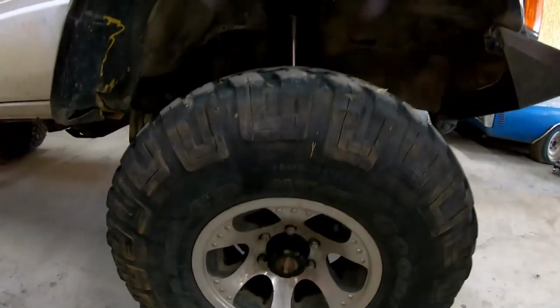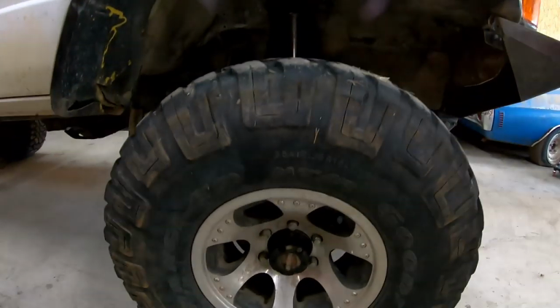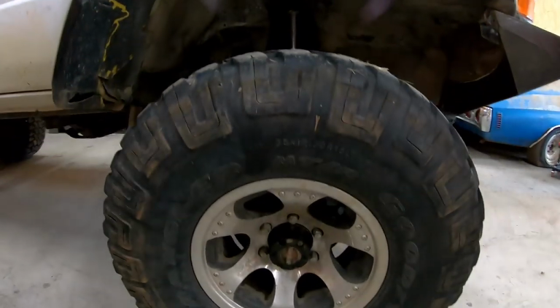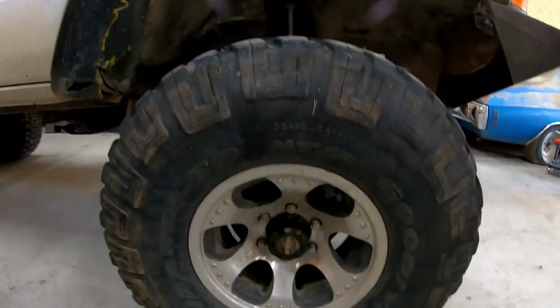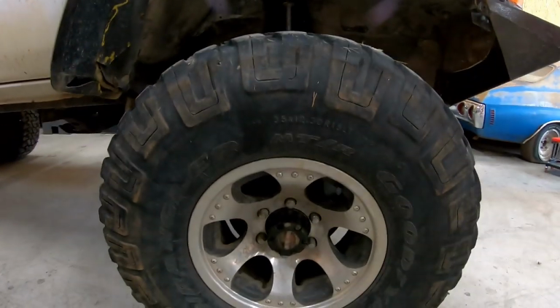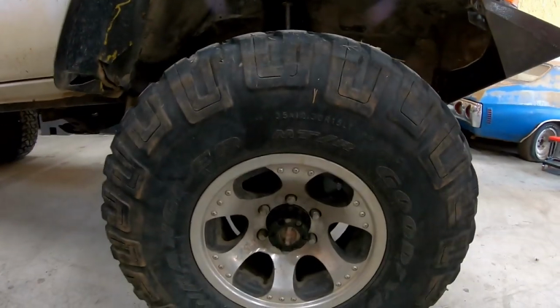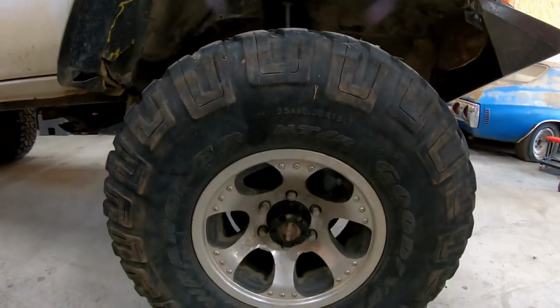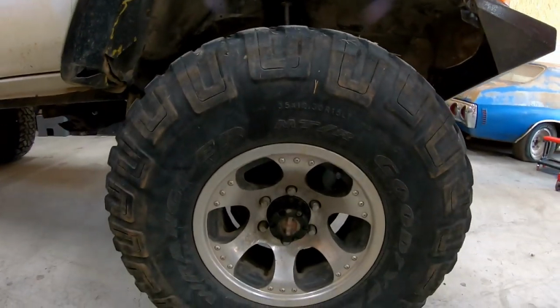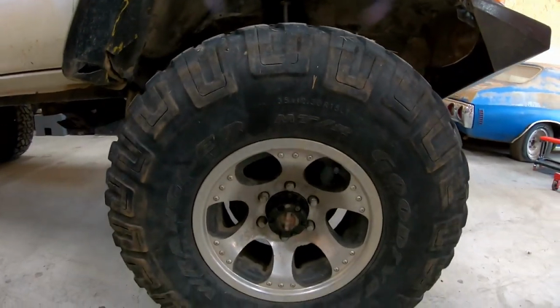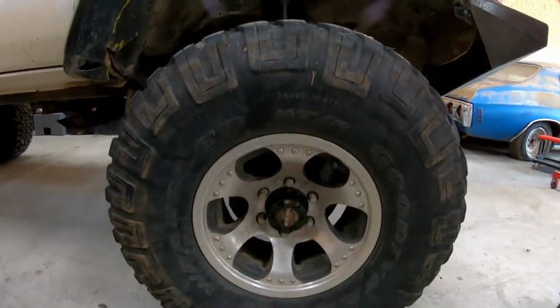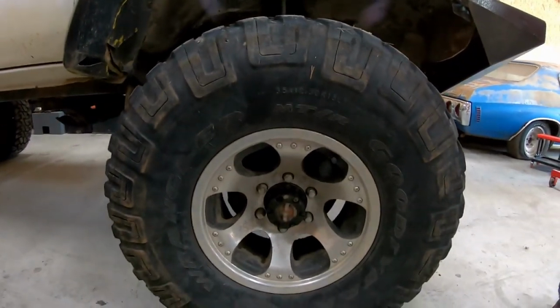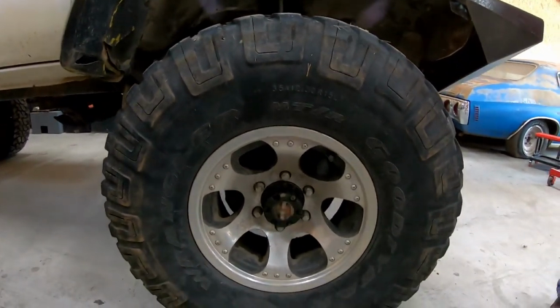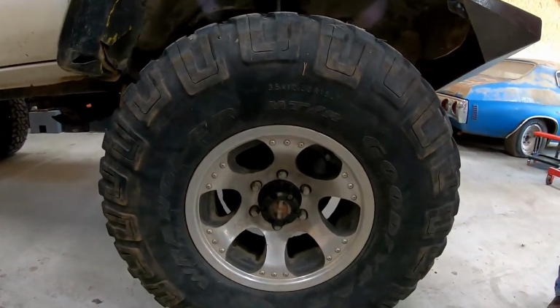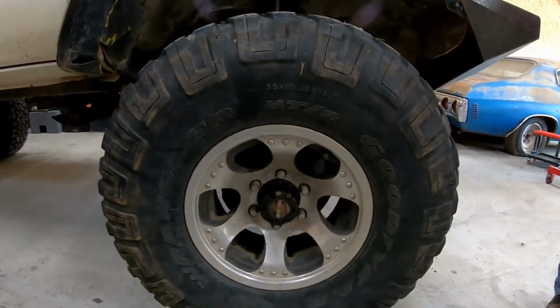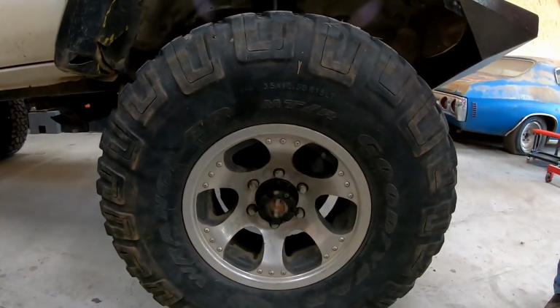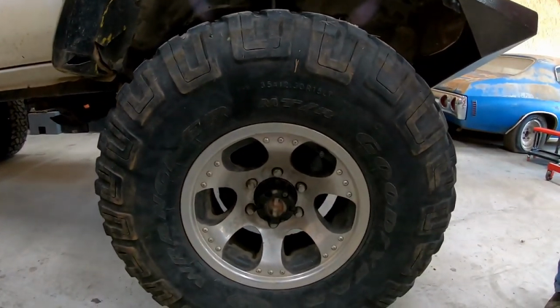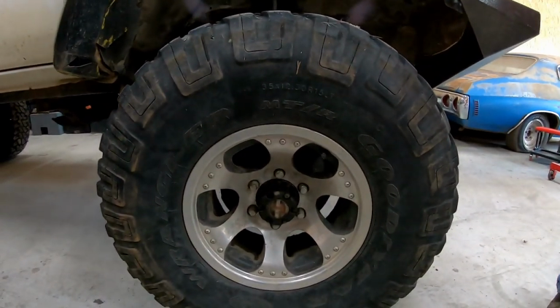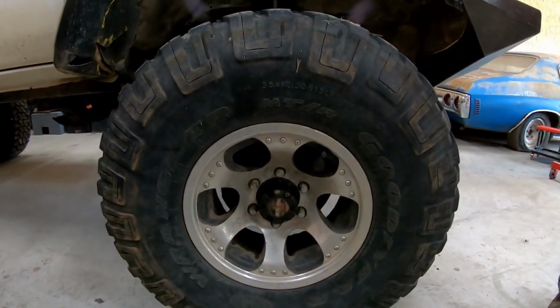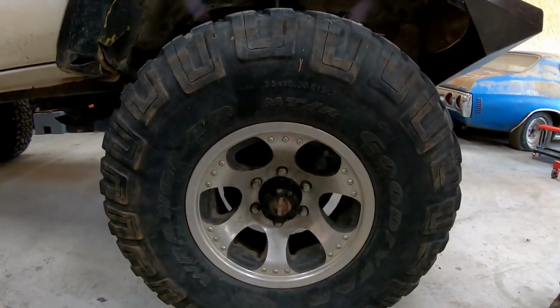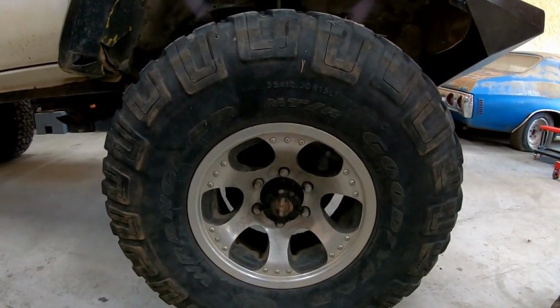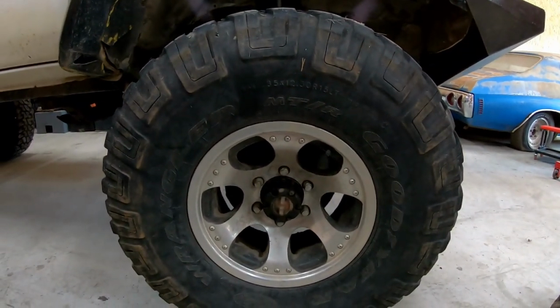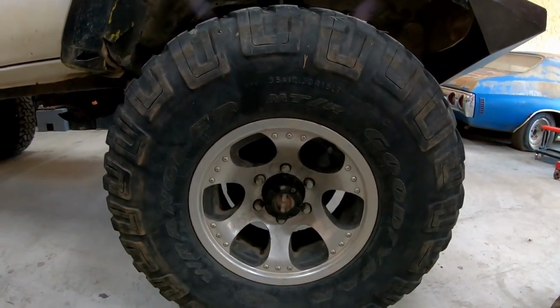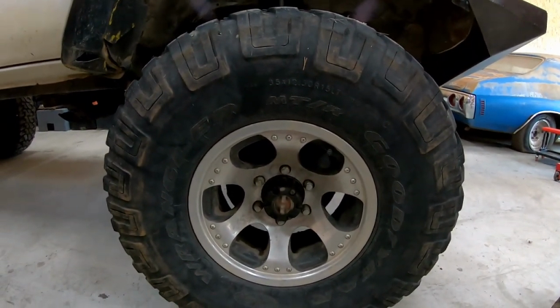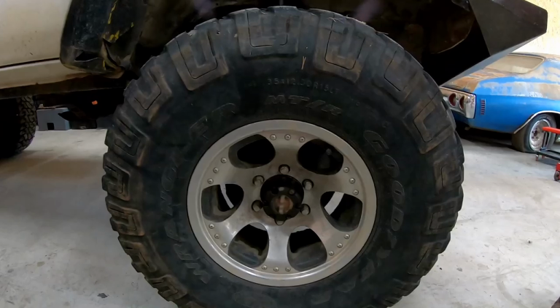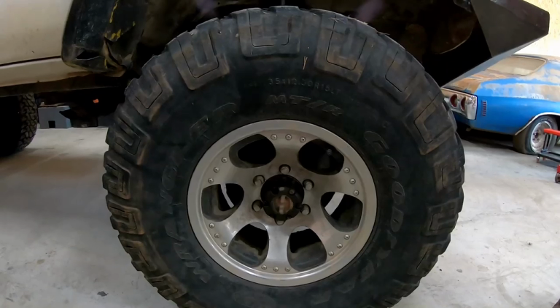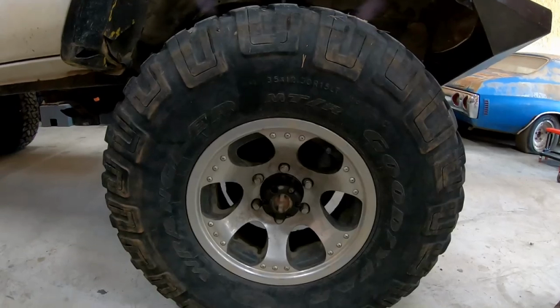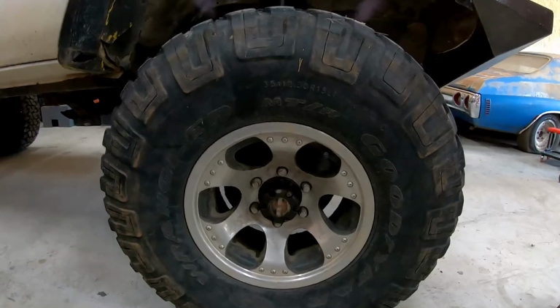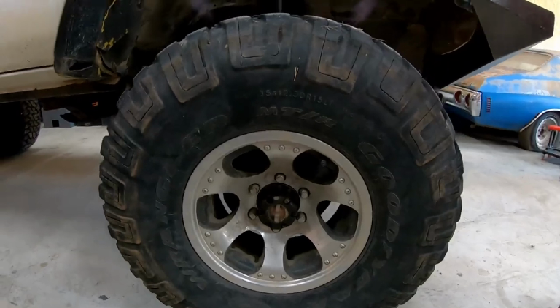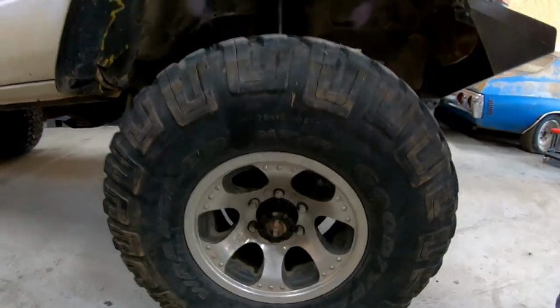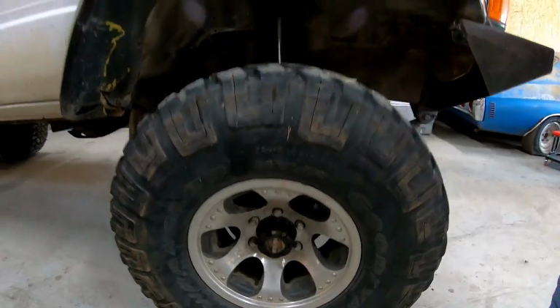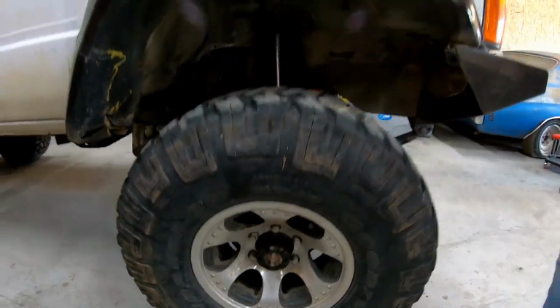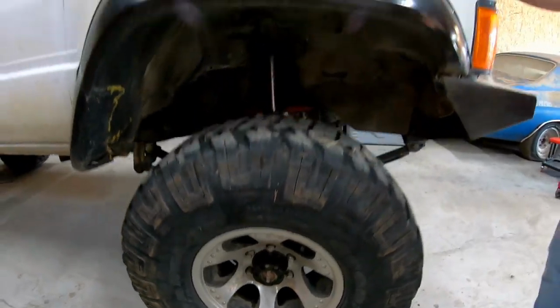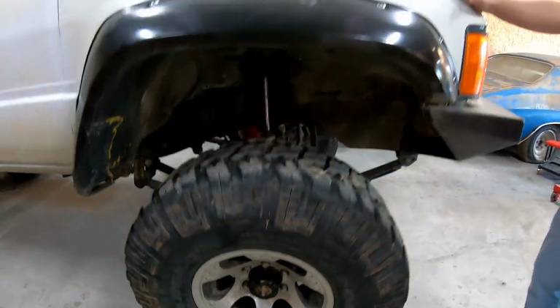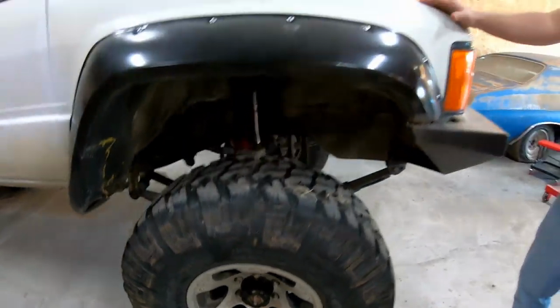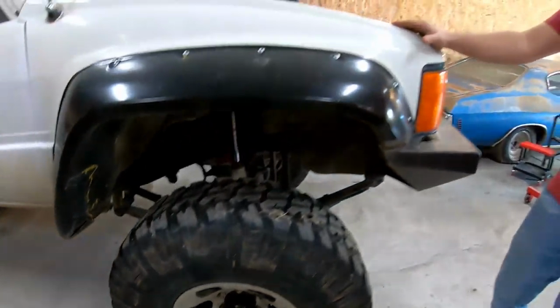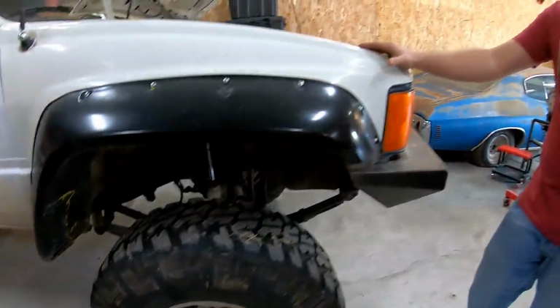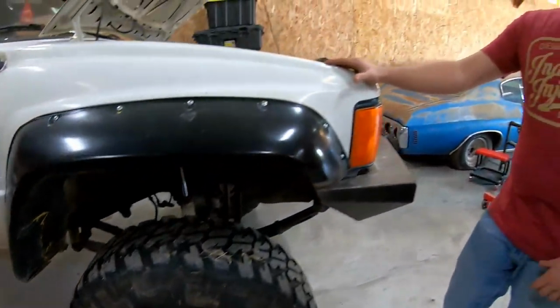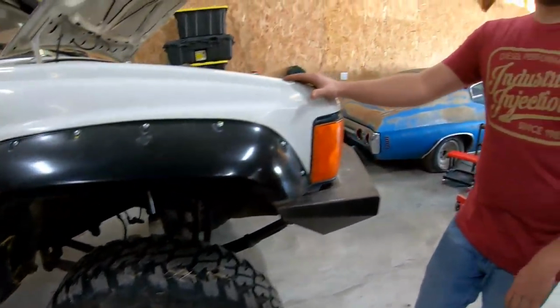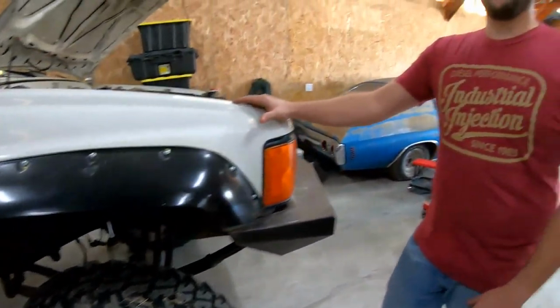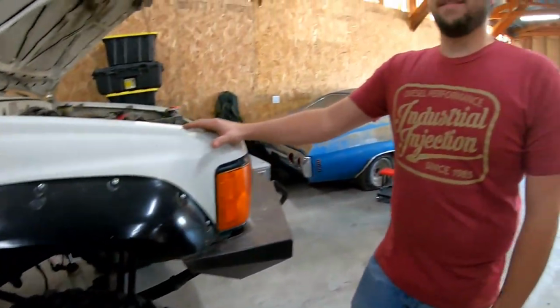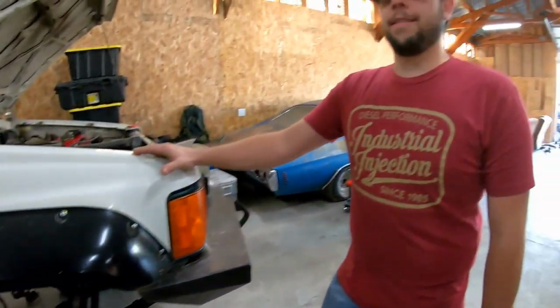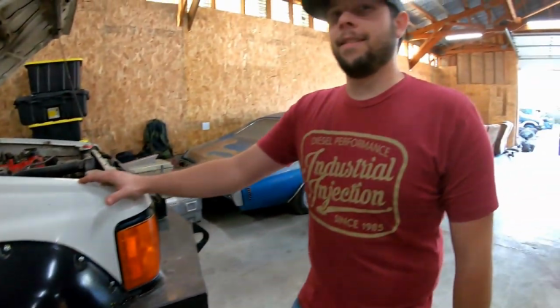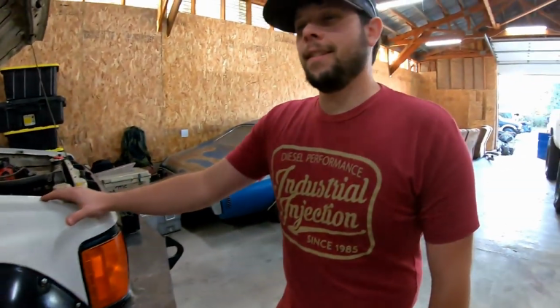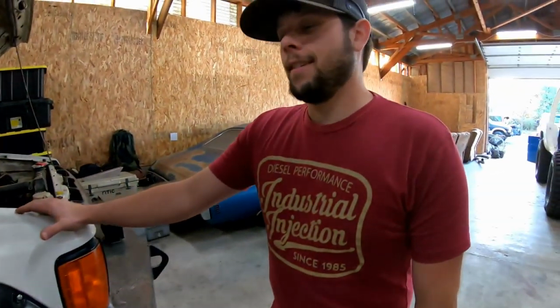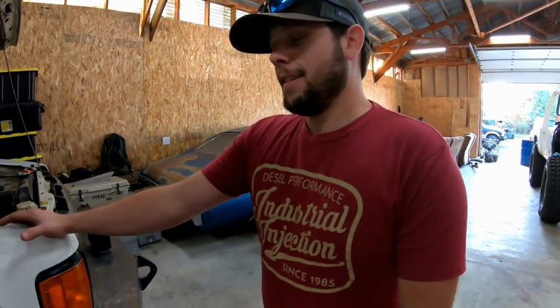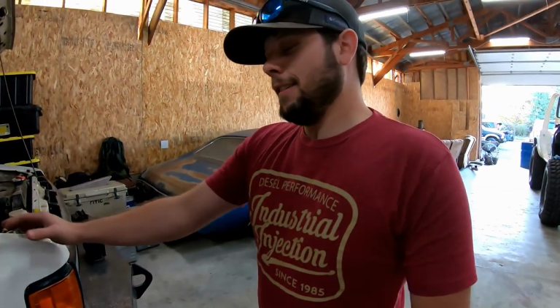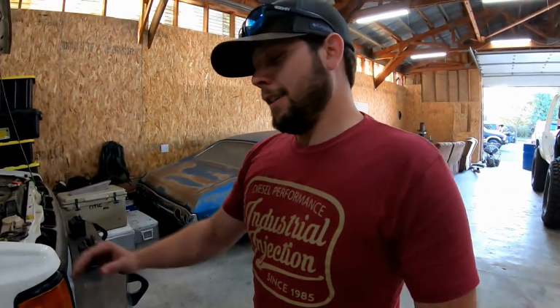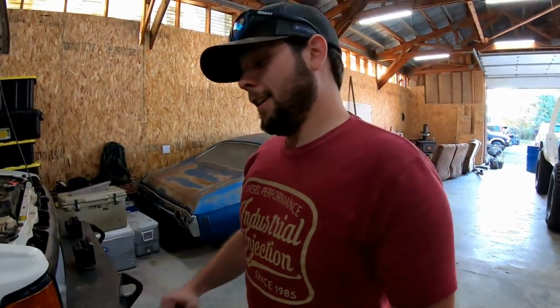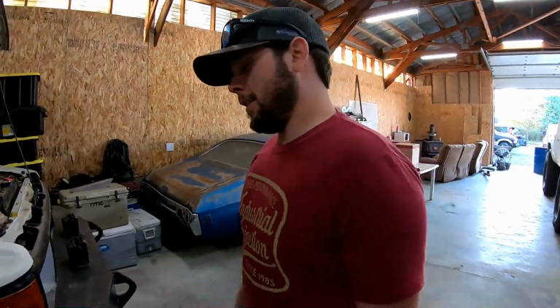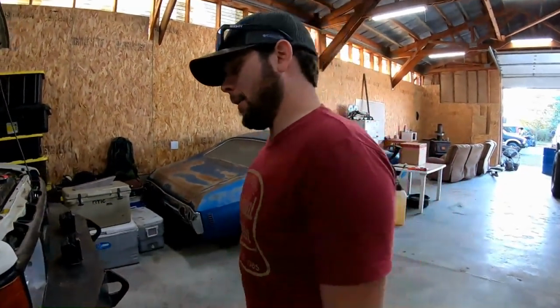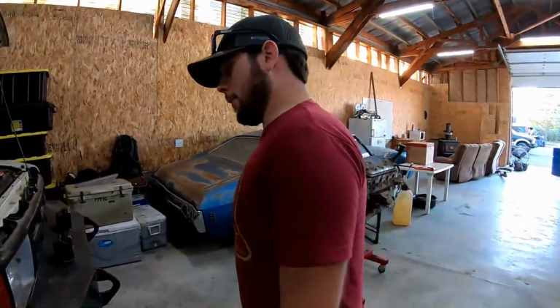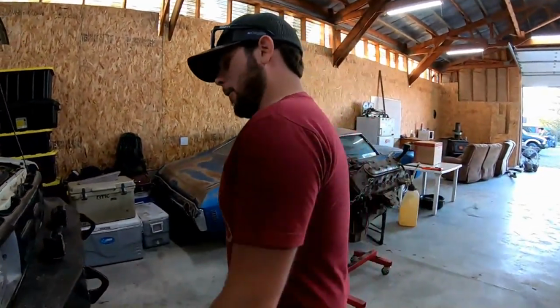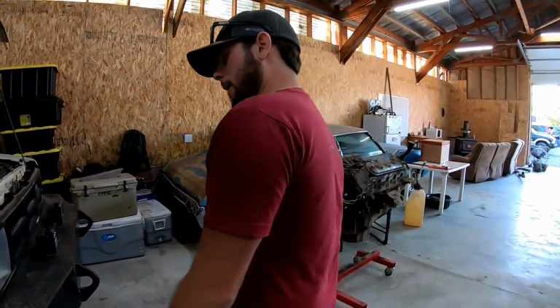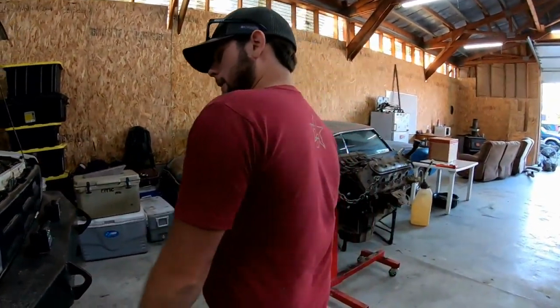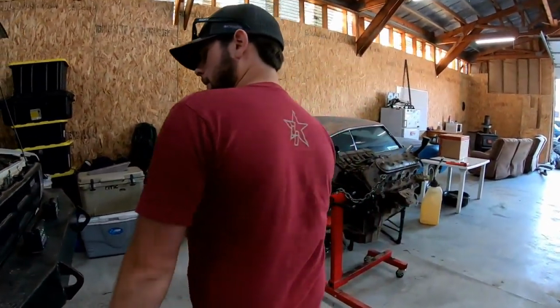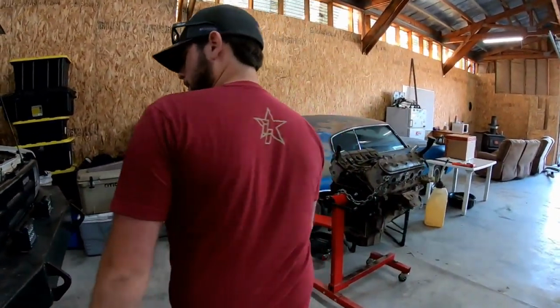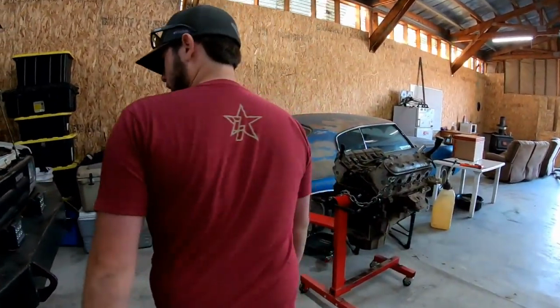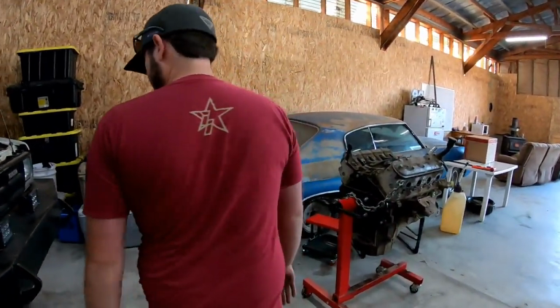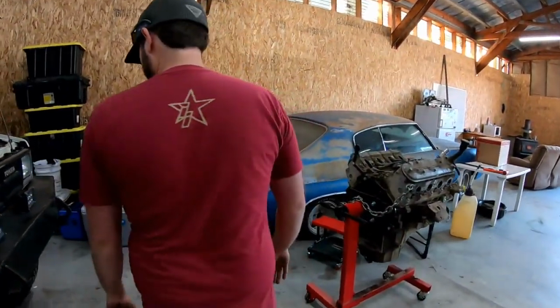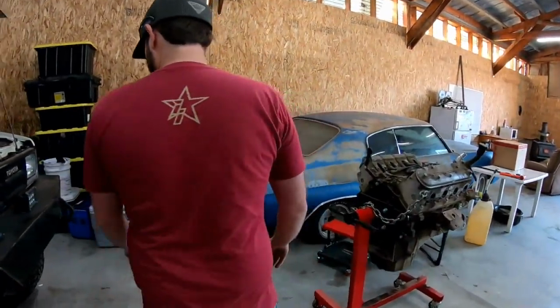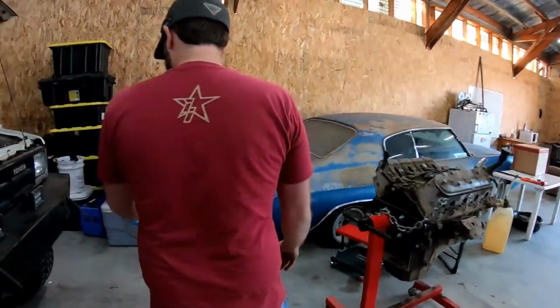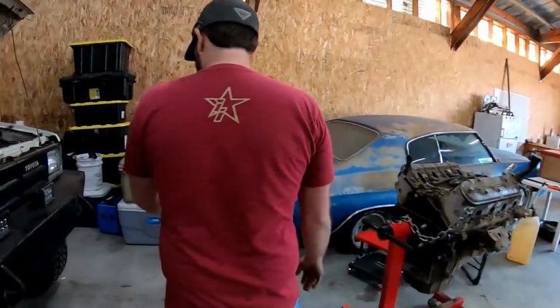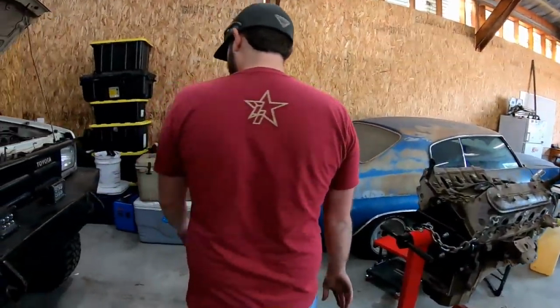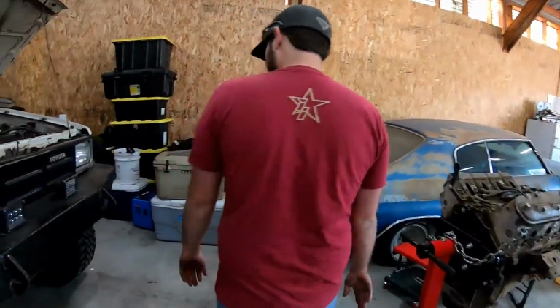You're going to have to get some new wheels and tires. Oh yeah, I got some stashed. You do? Yeah — you'll have to wait. Spoiler alert.